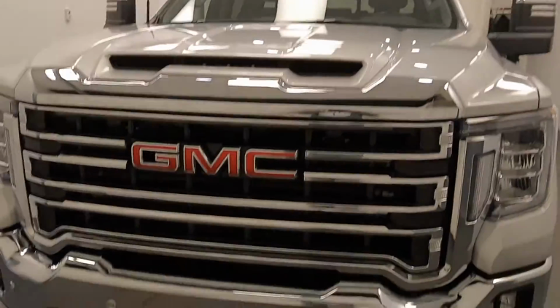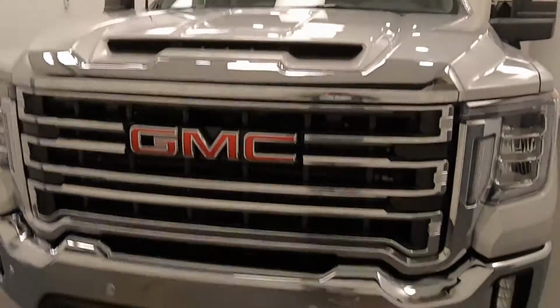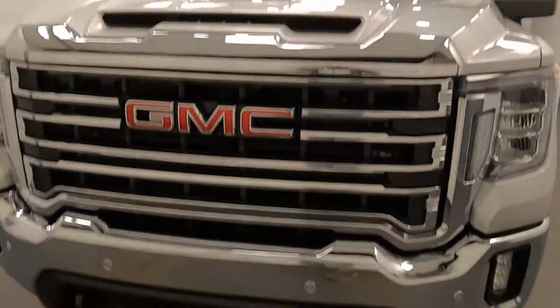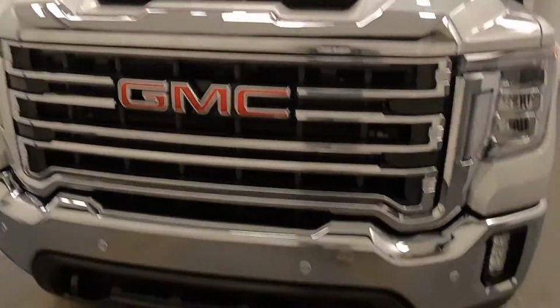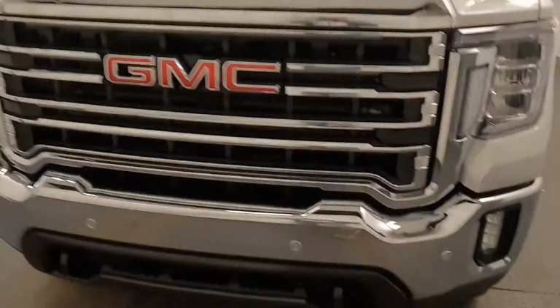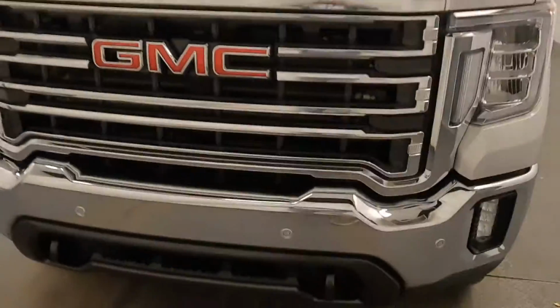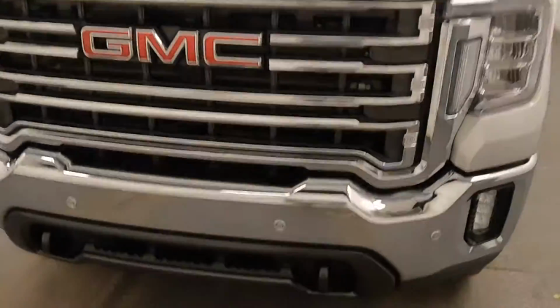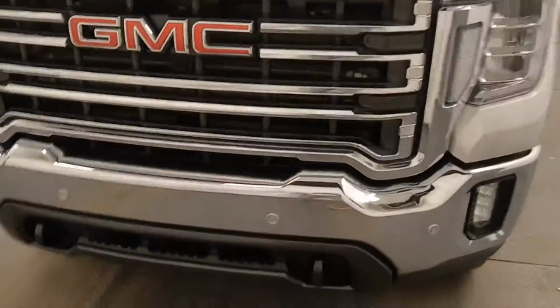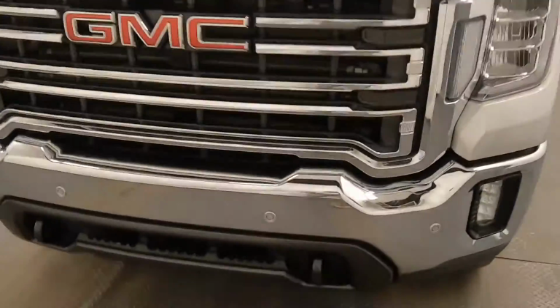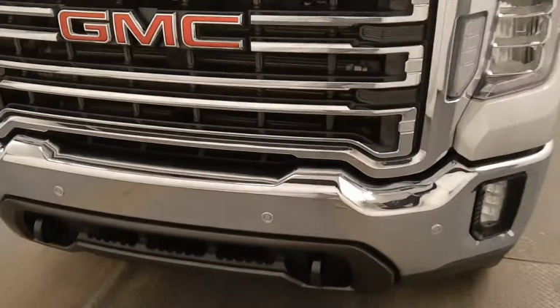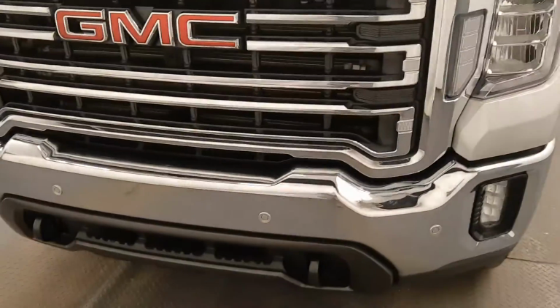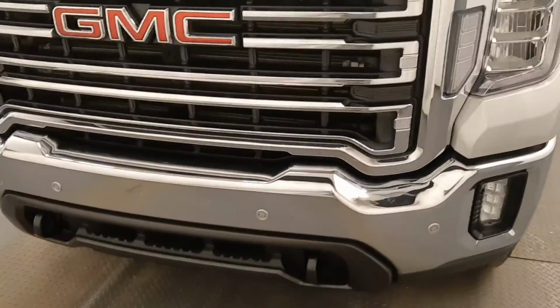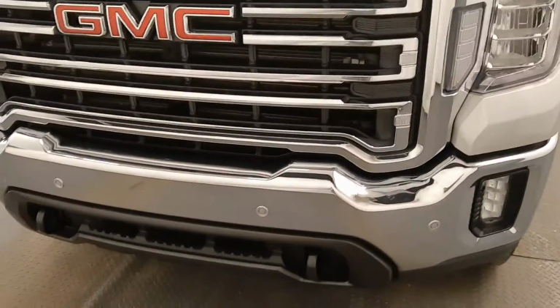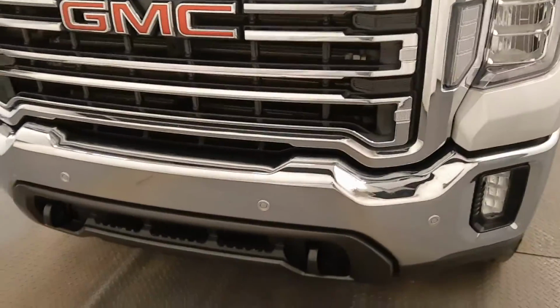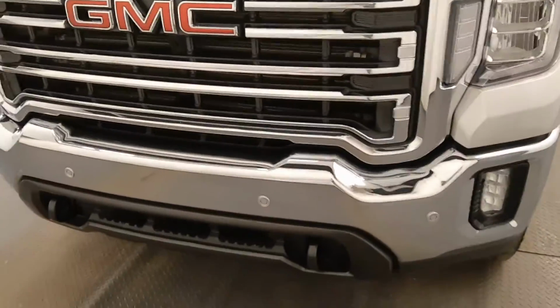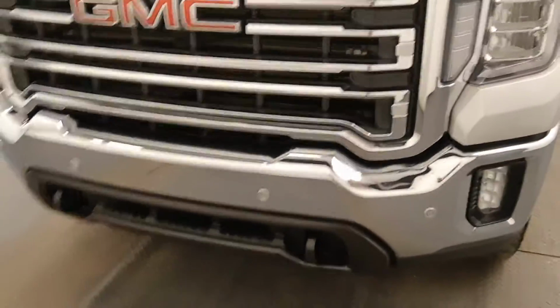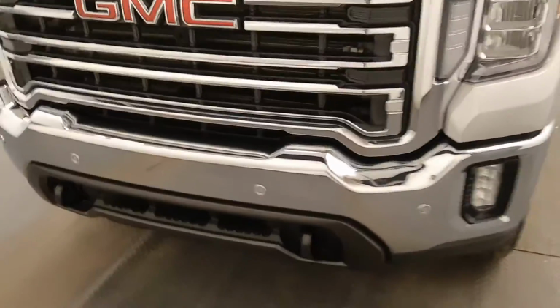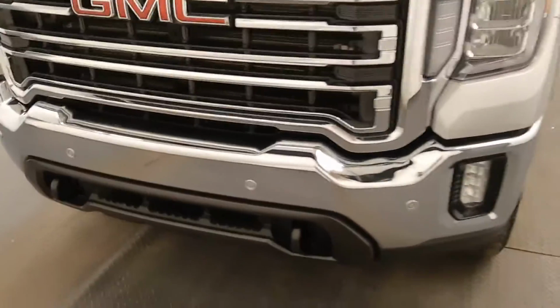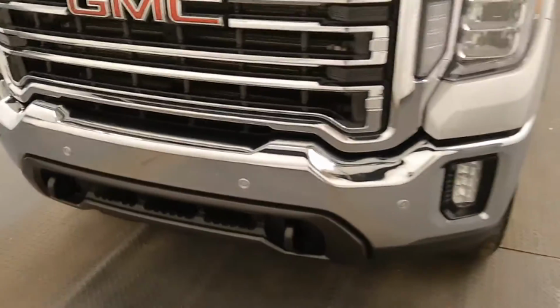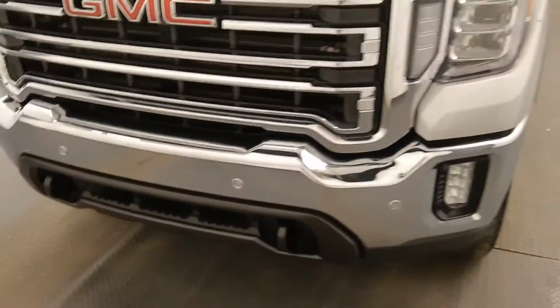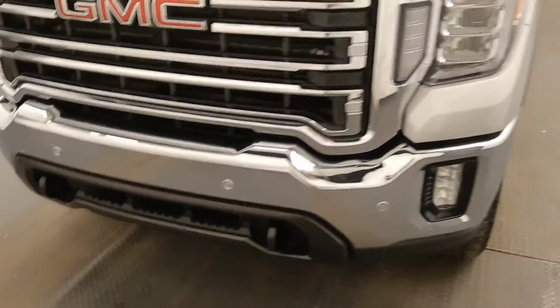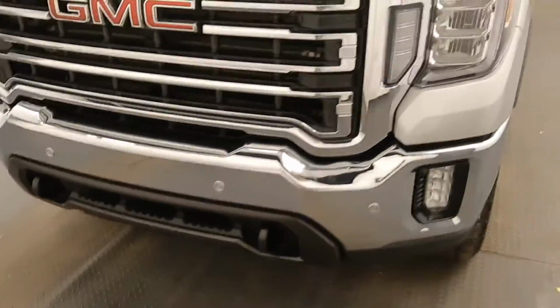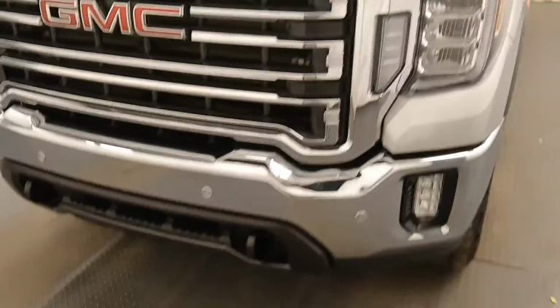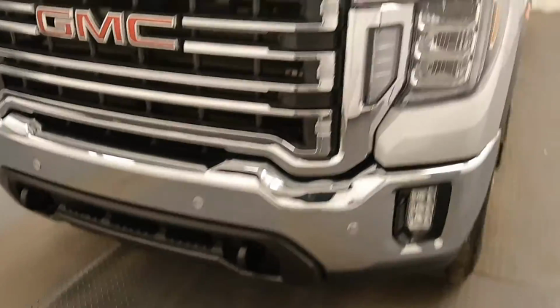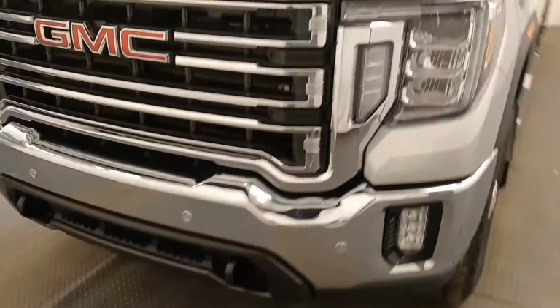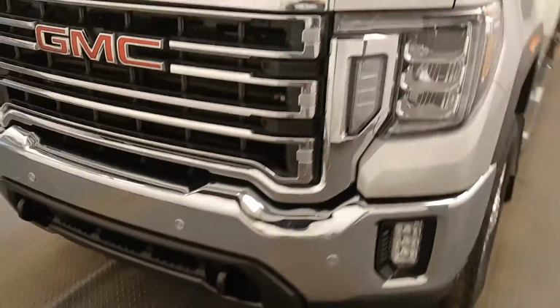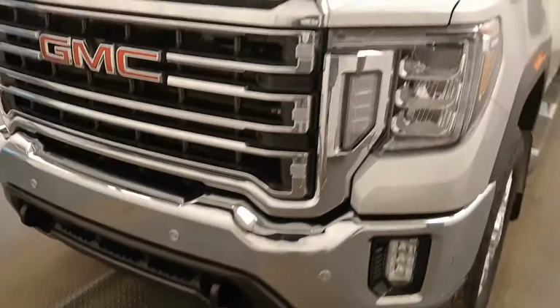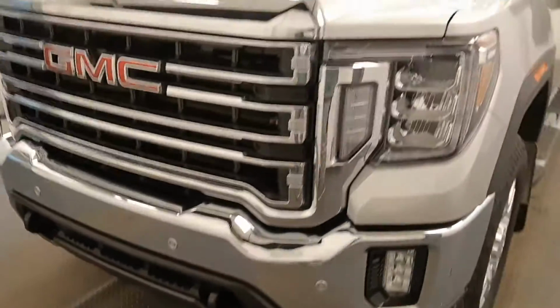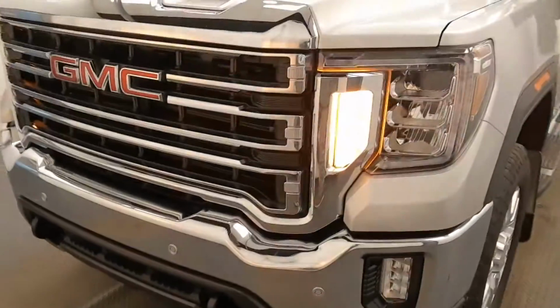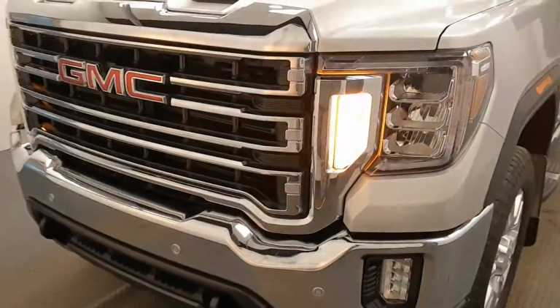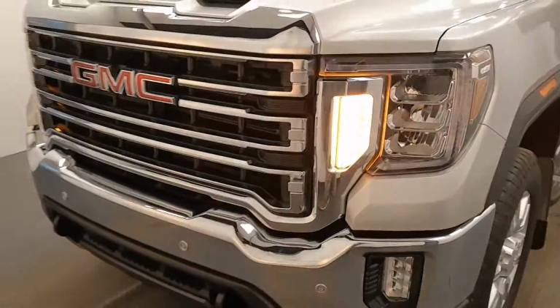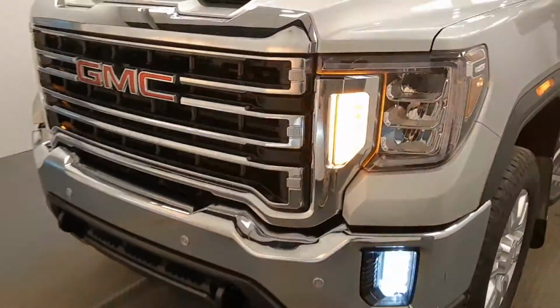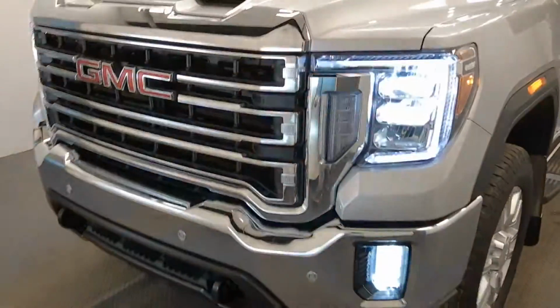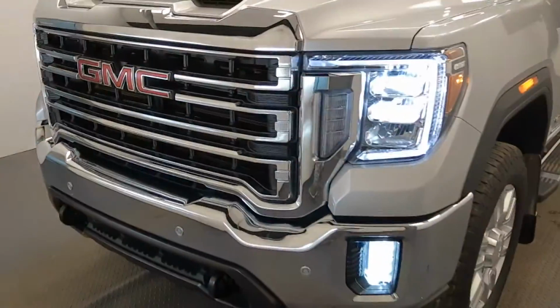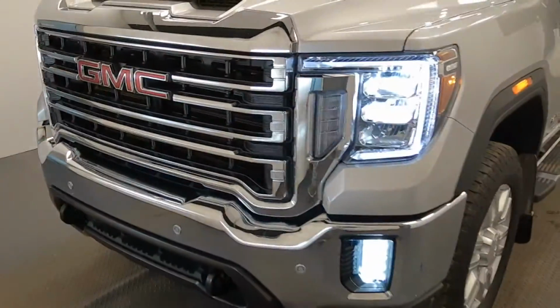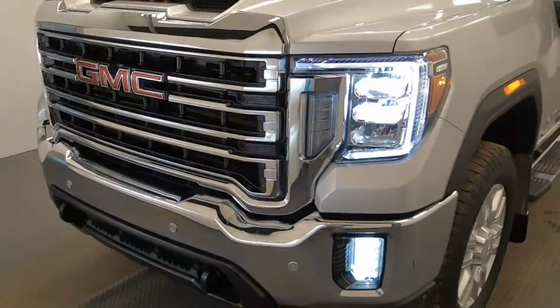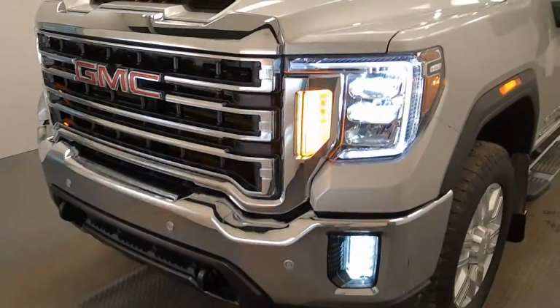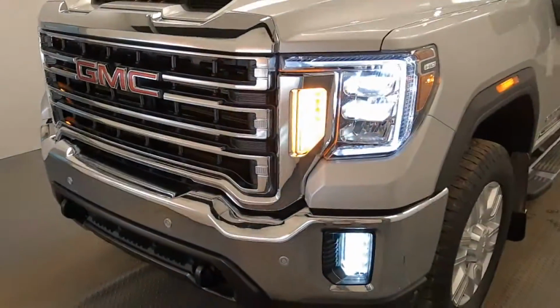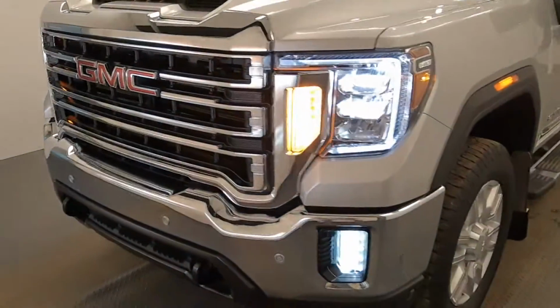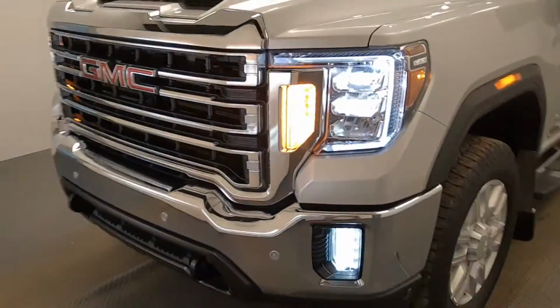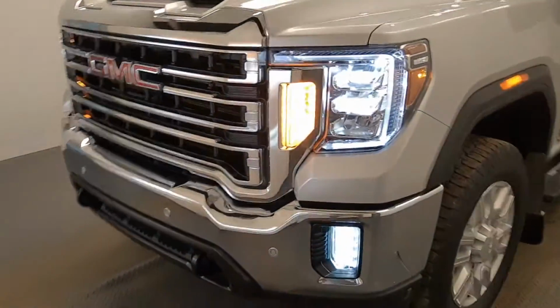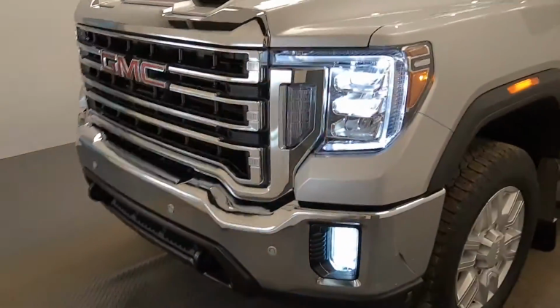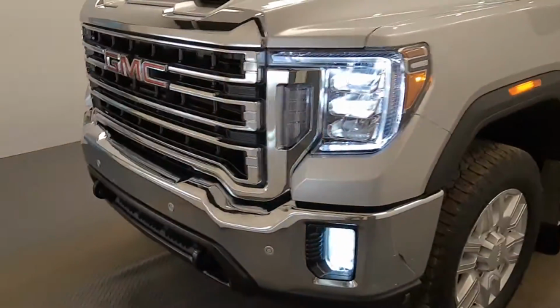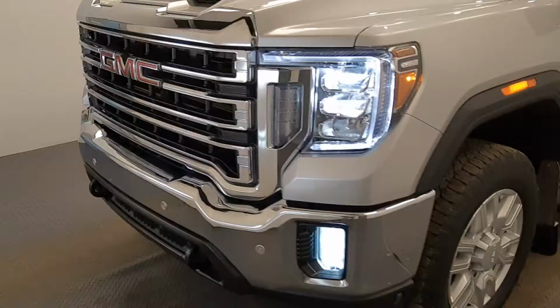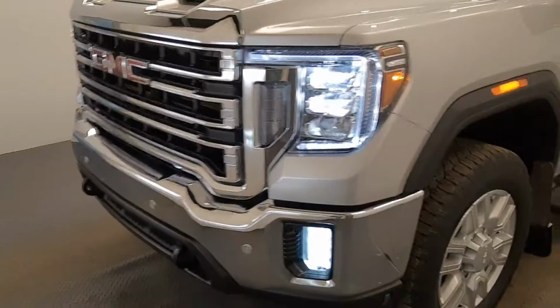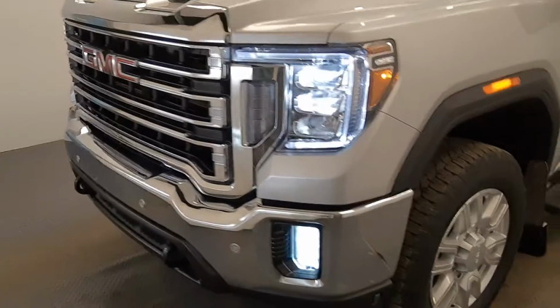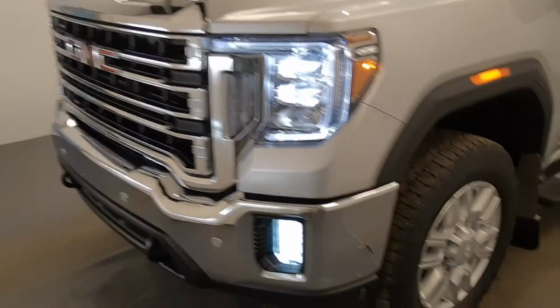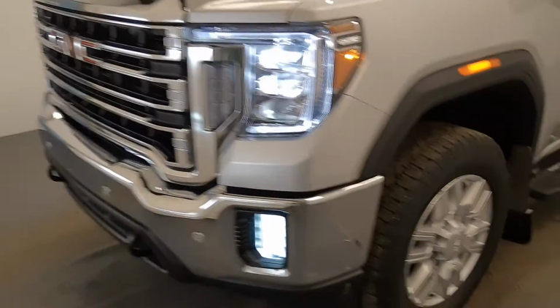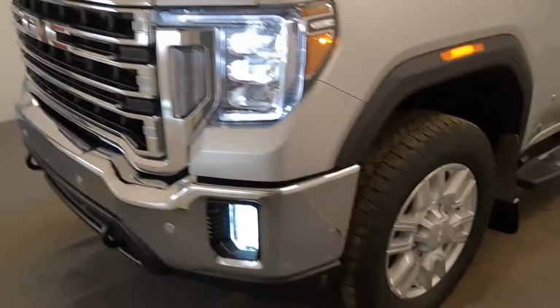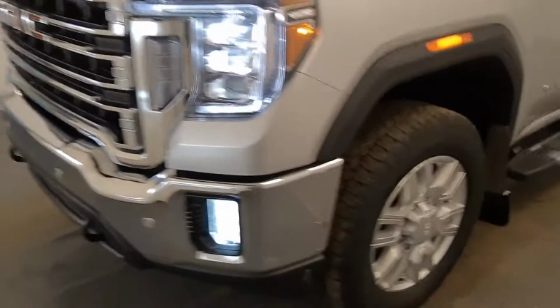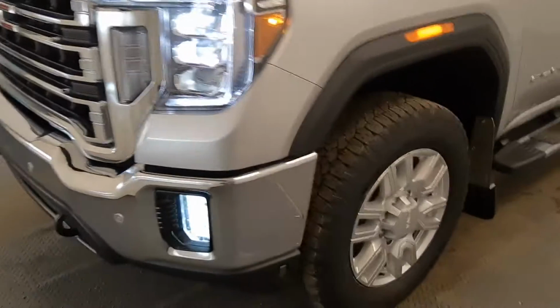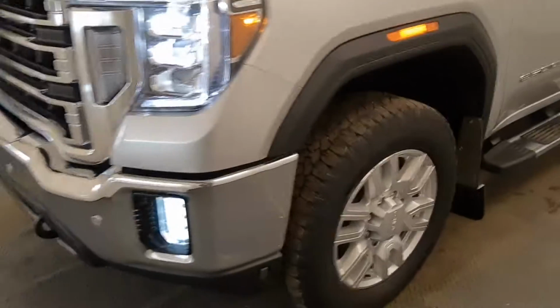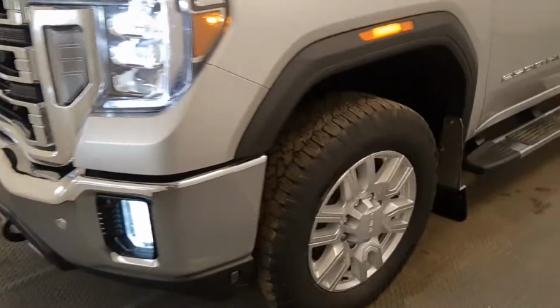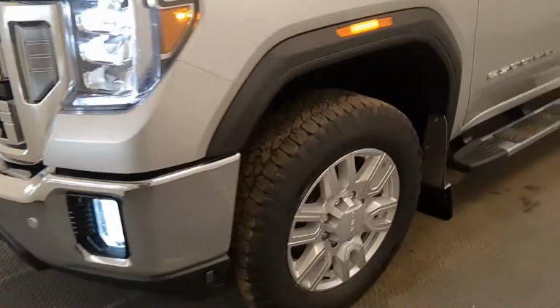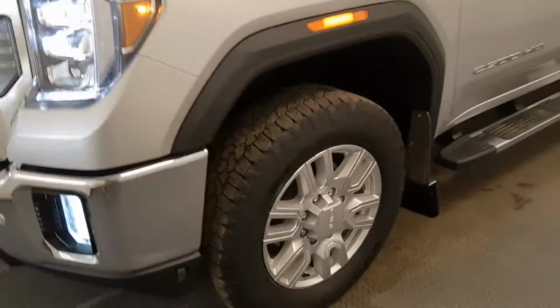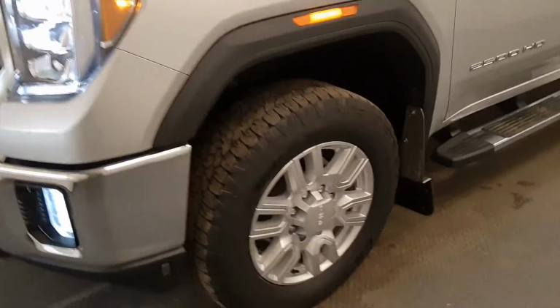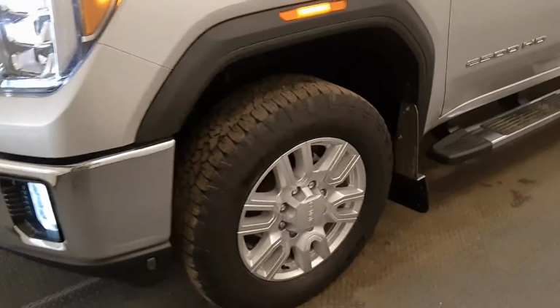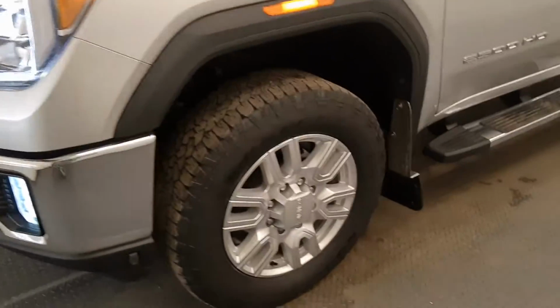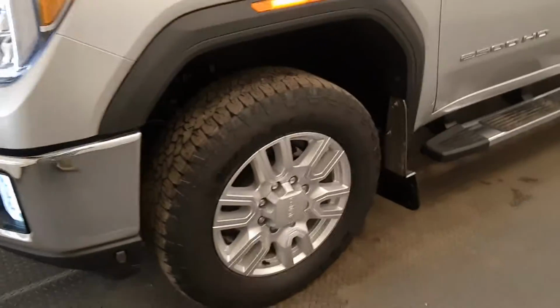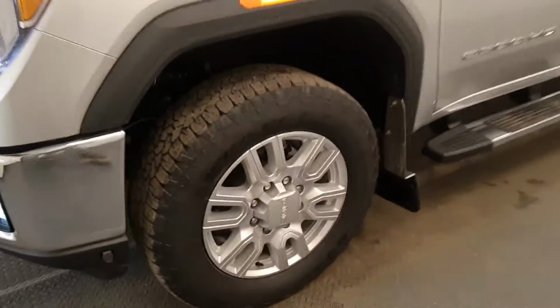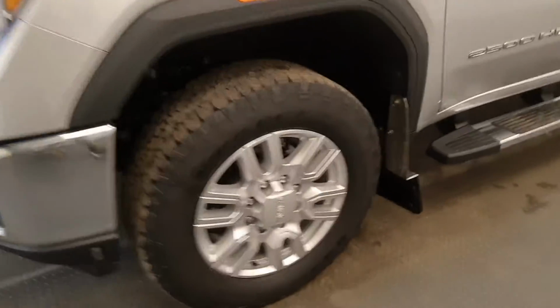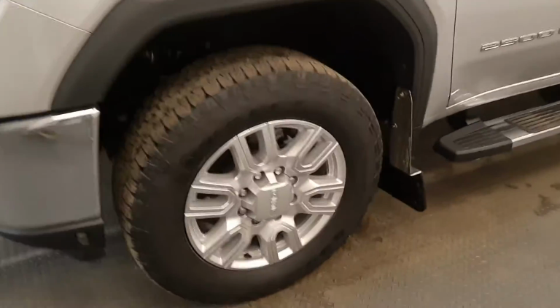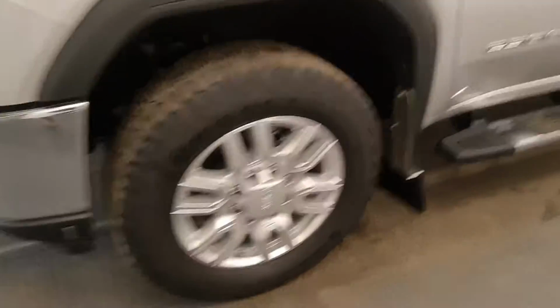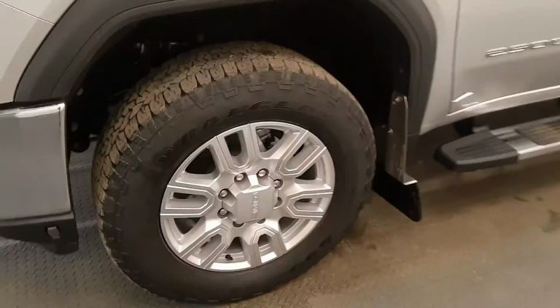Starting at the front, we have front parking assist, tow hooks, LED headlamps and fog lights, and alloy wheels.